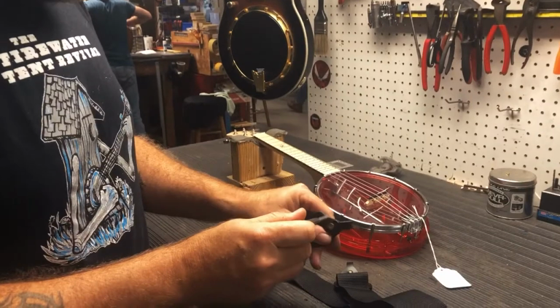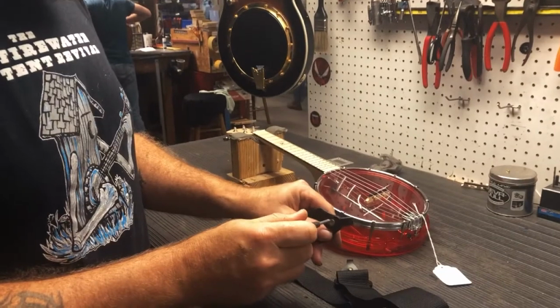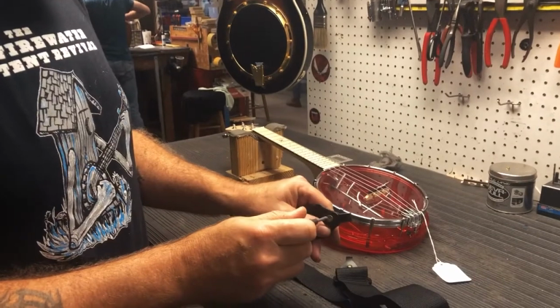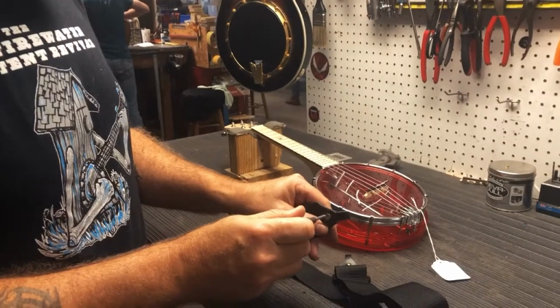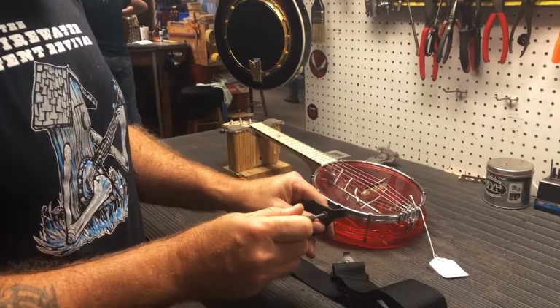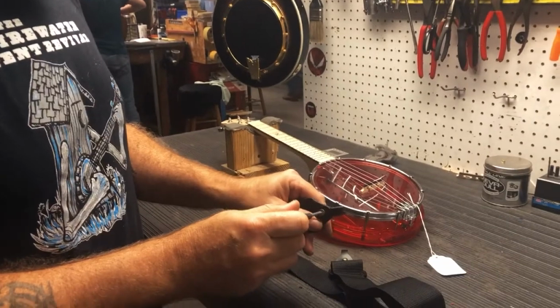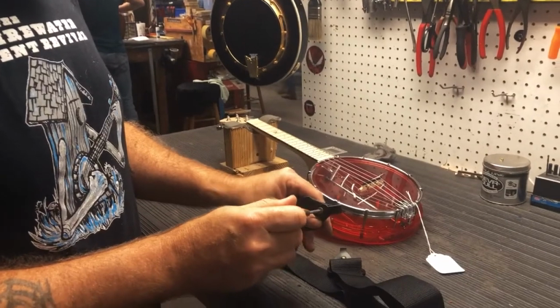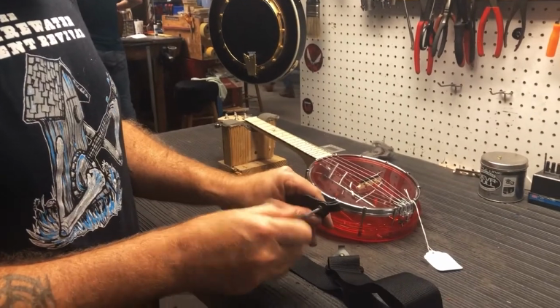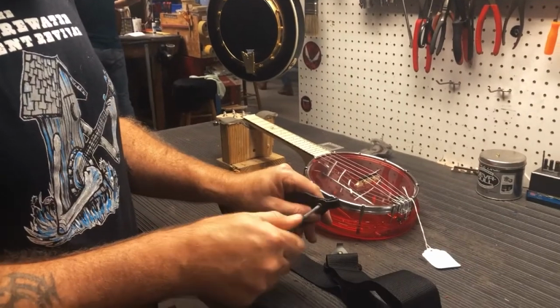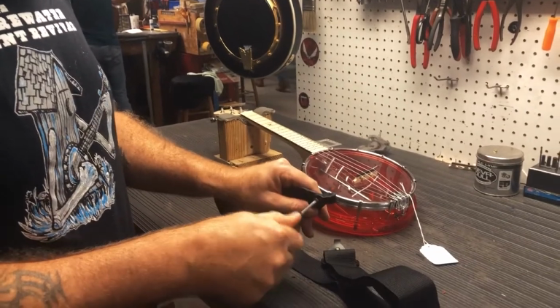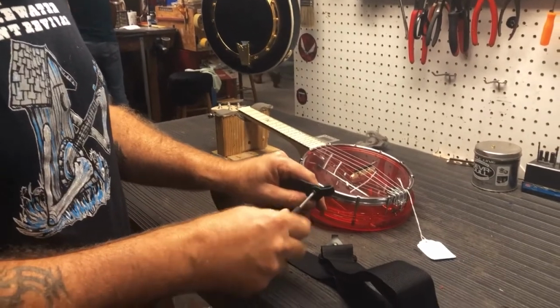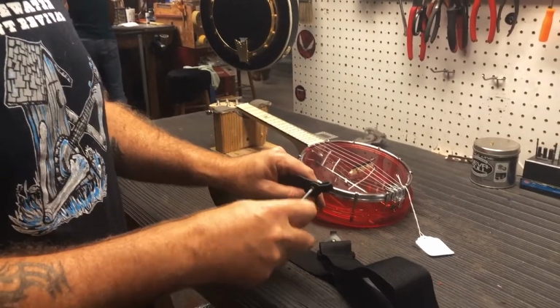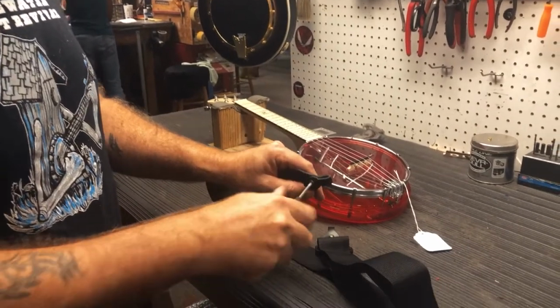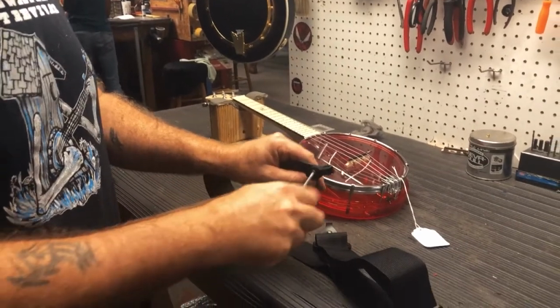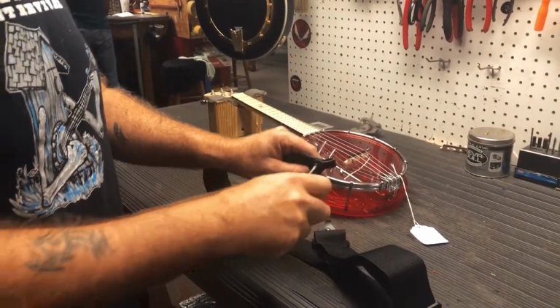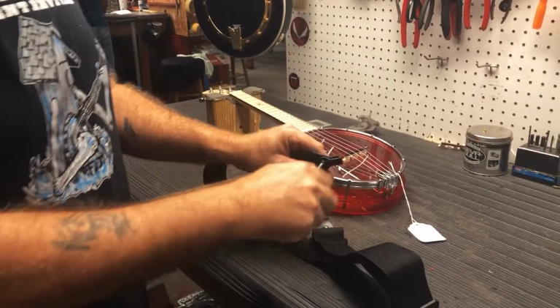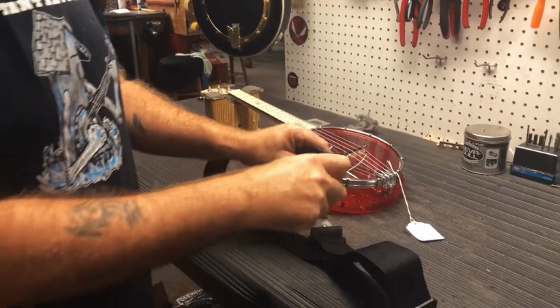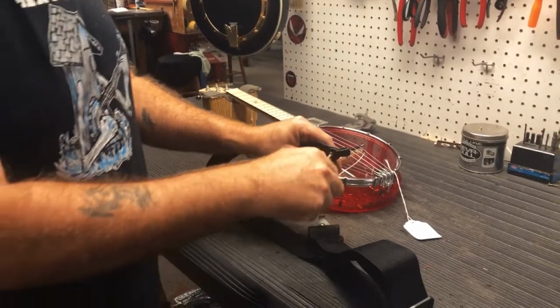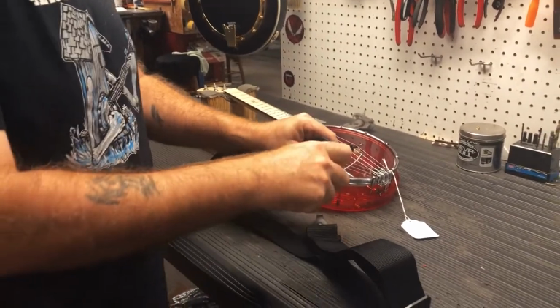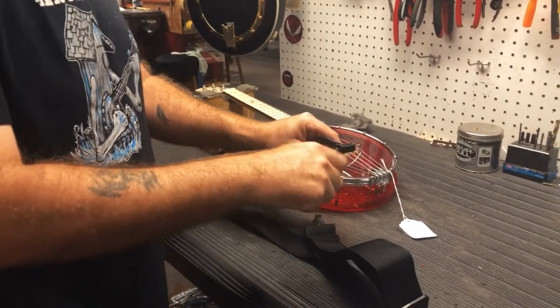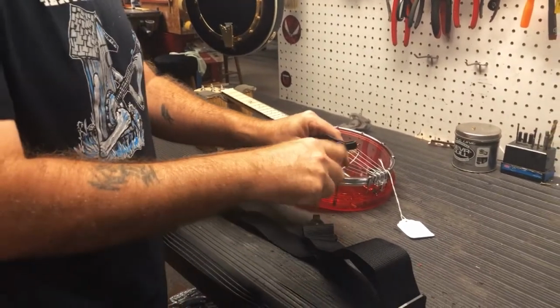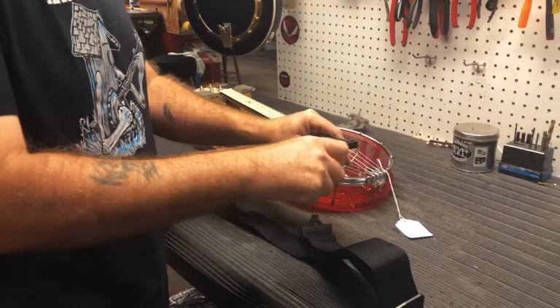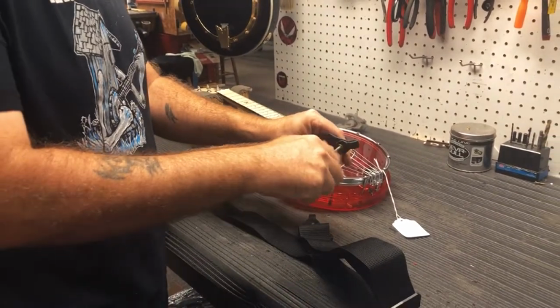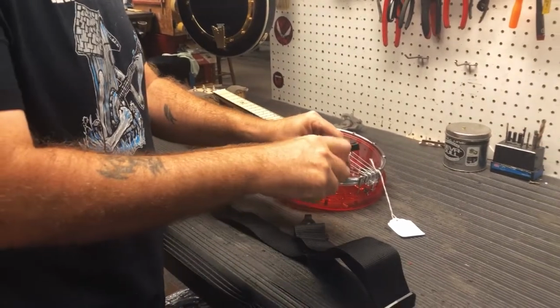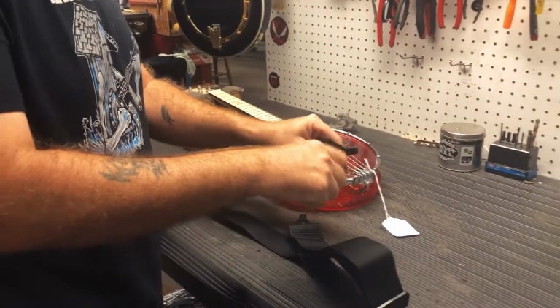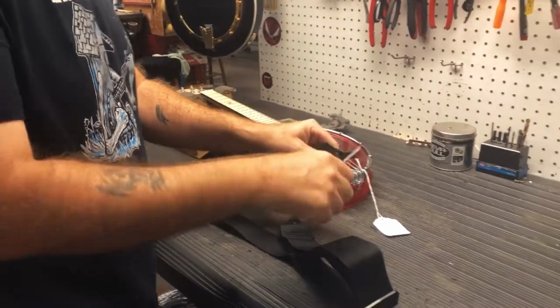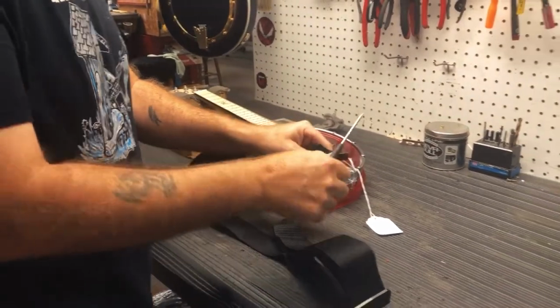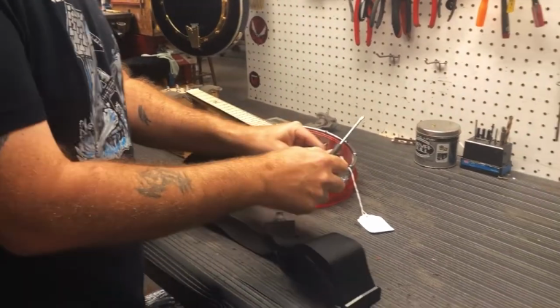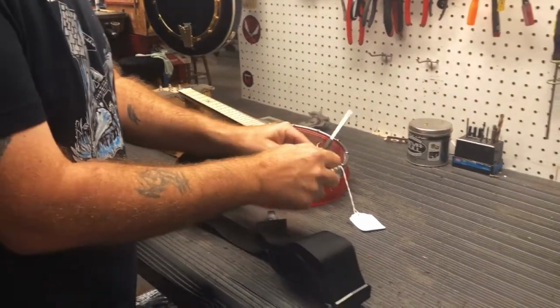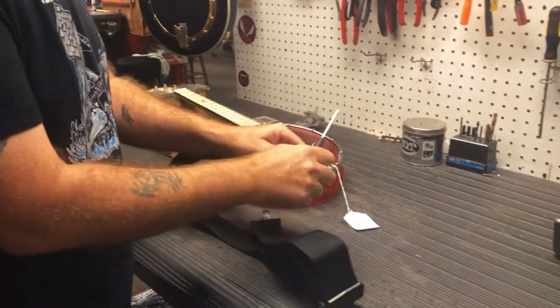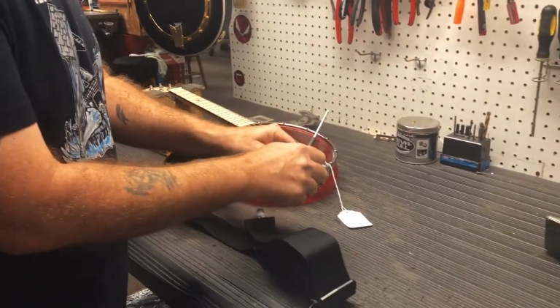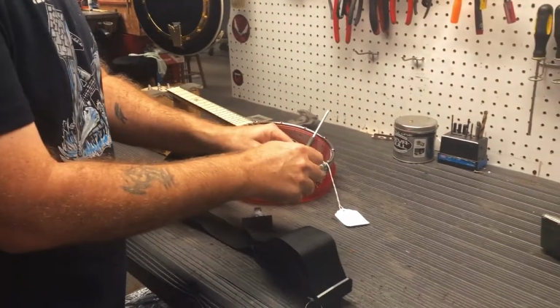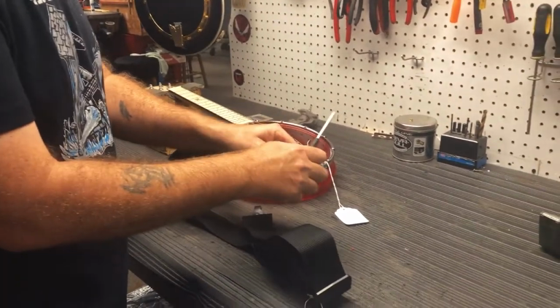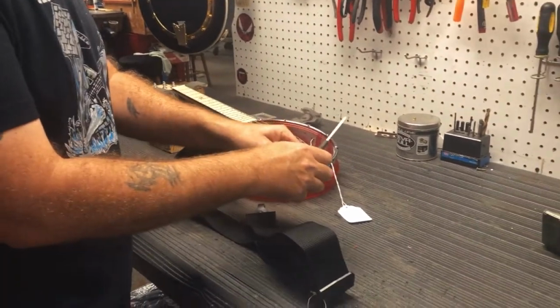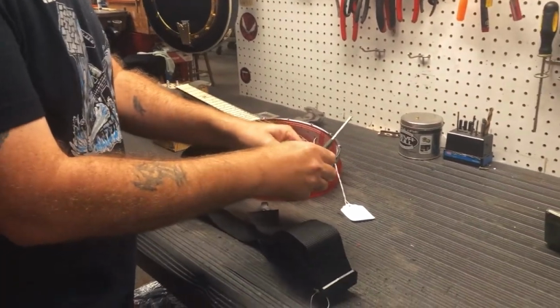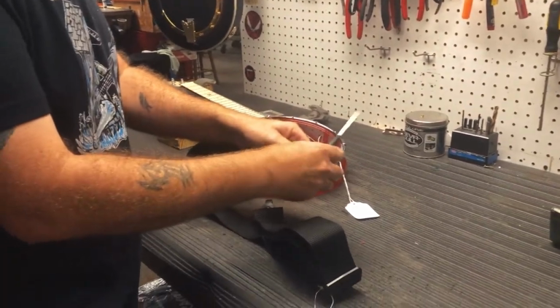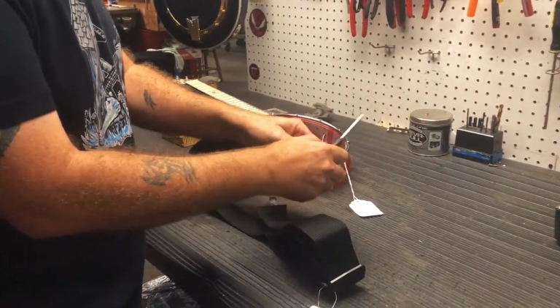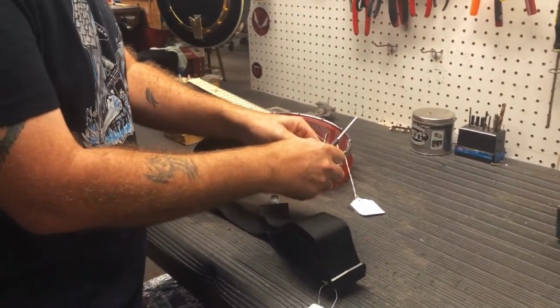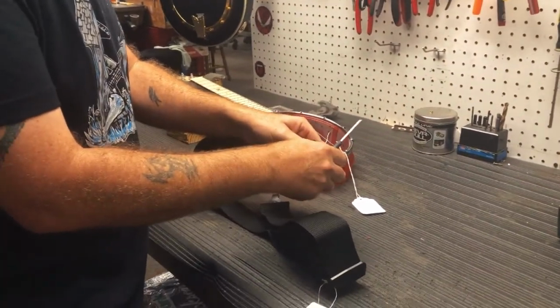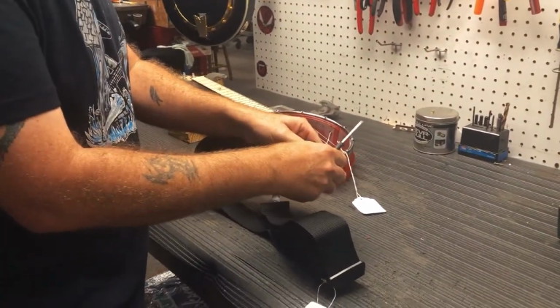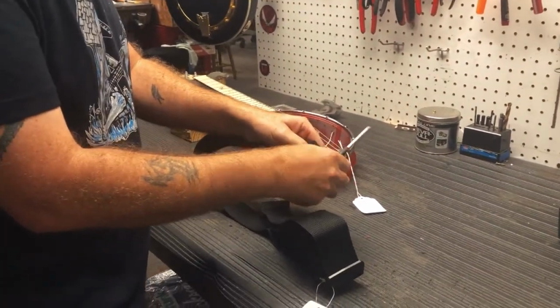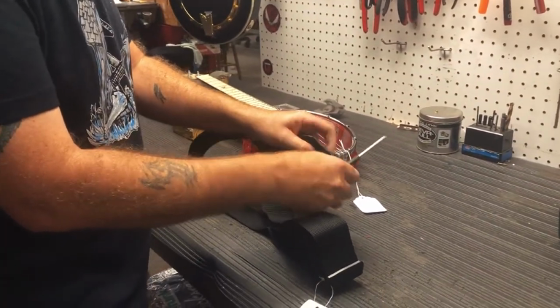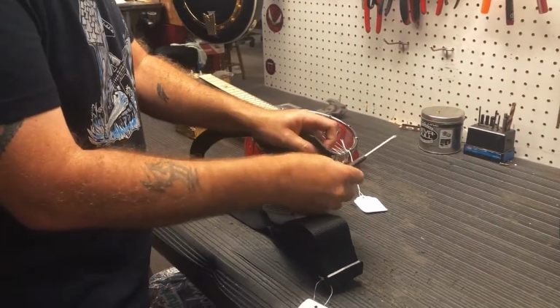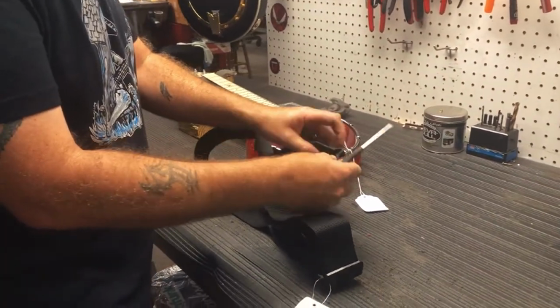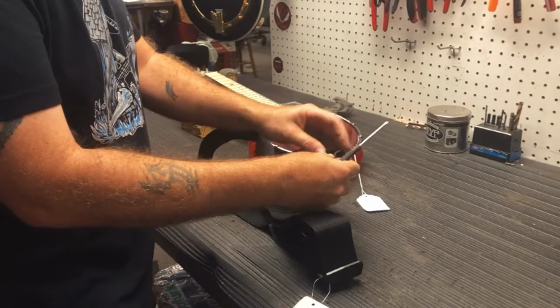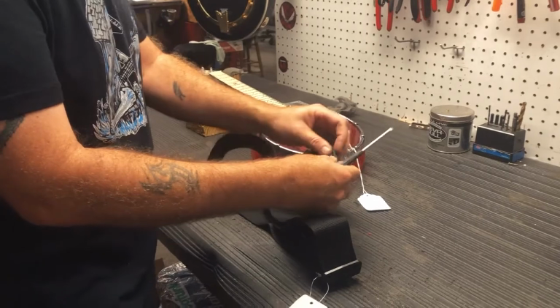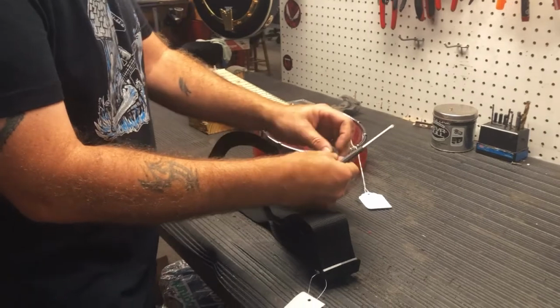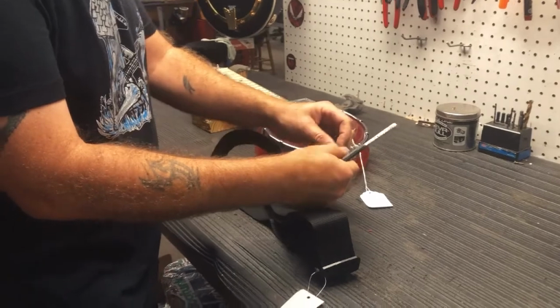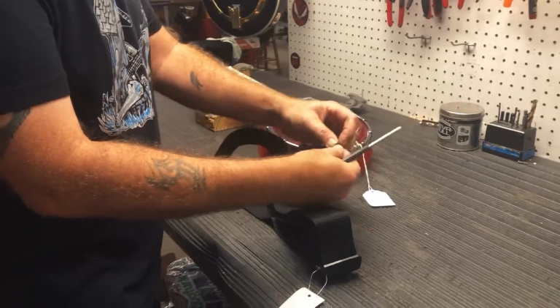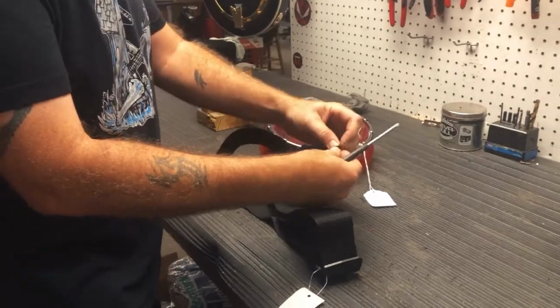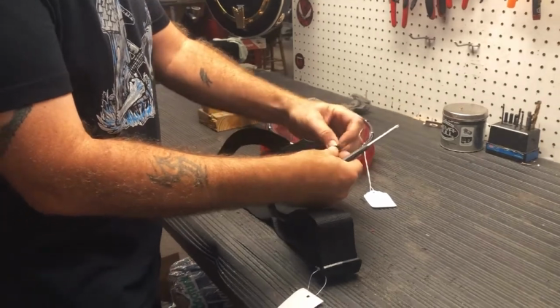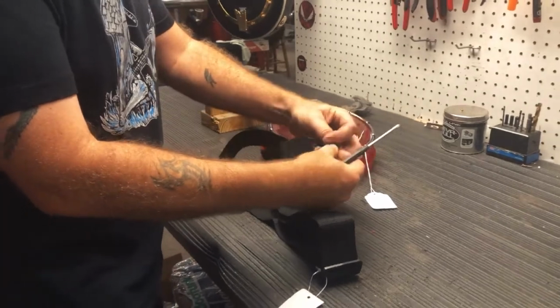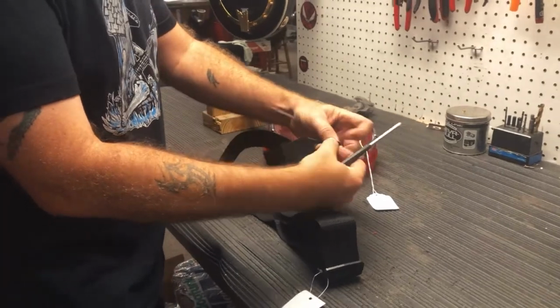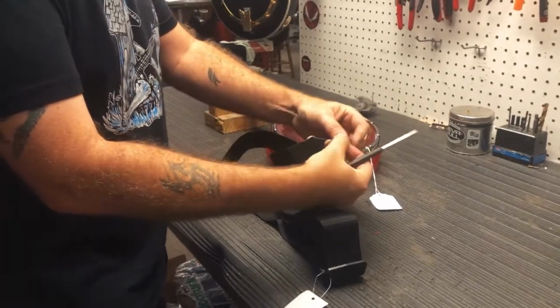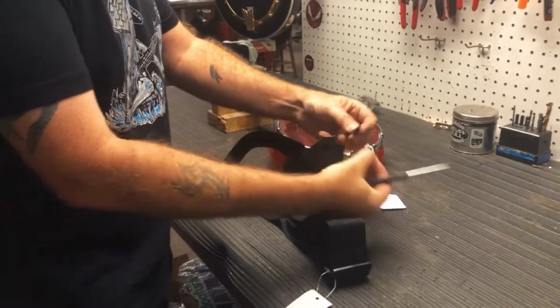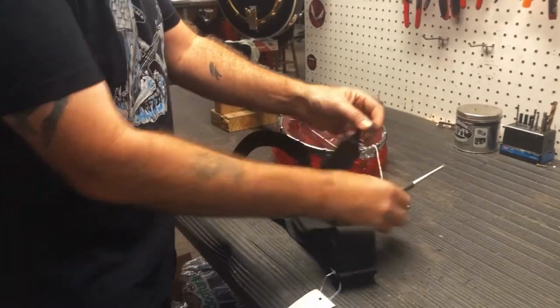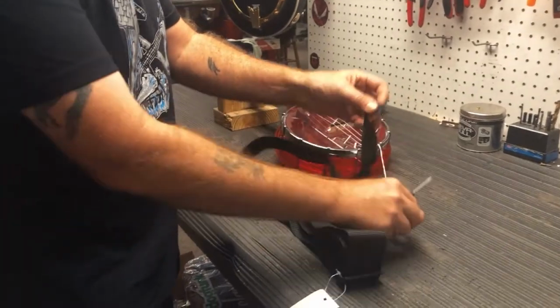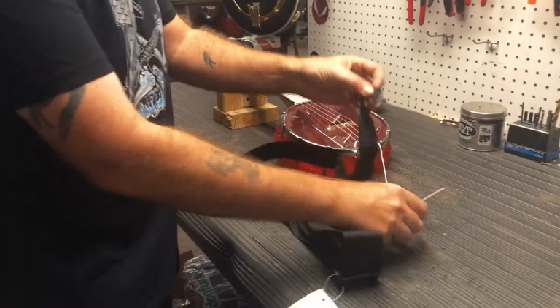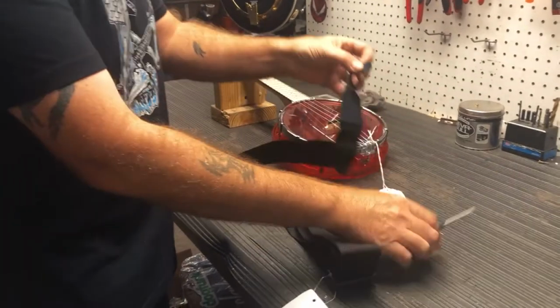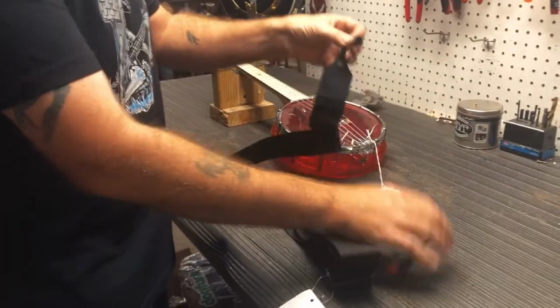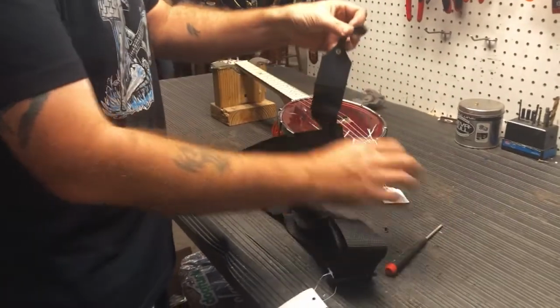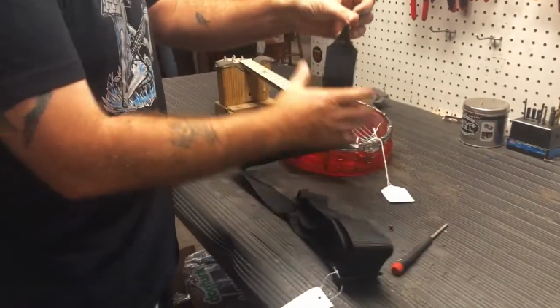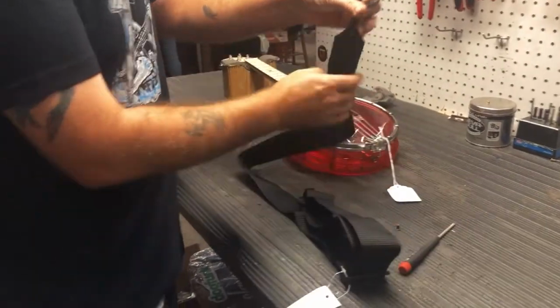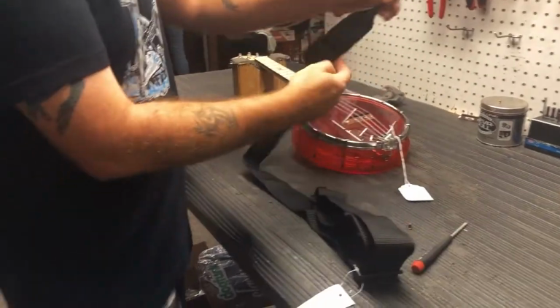You can undo that screw on the back of the strap. You want to remove the screw.